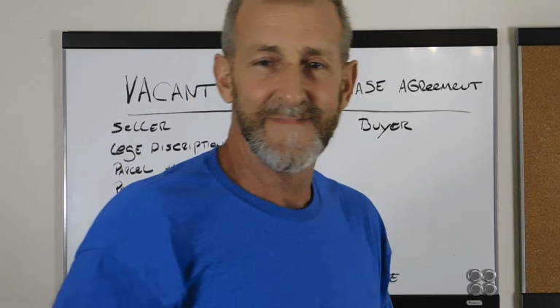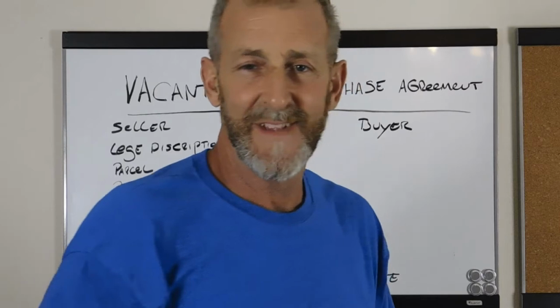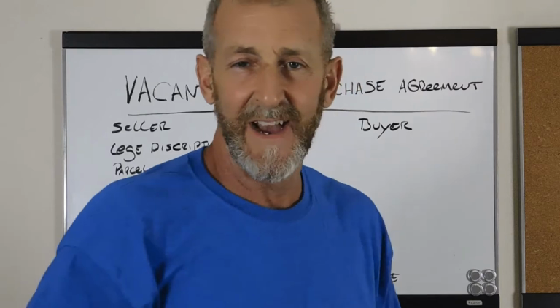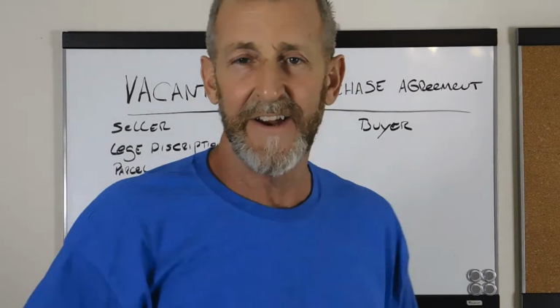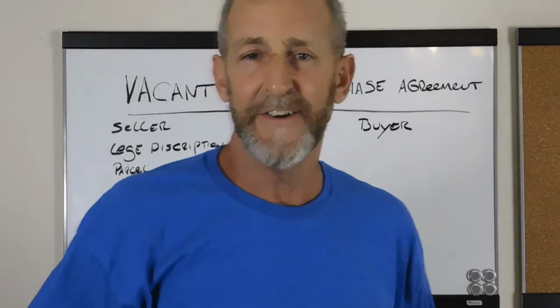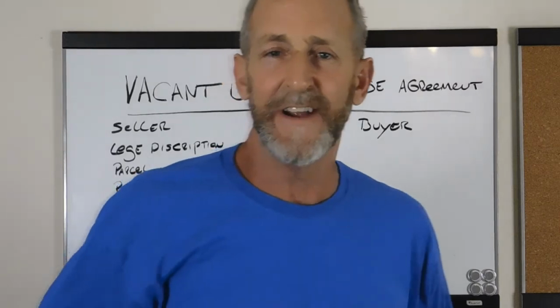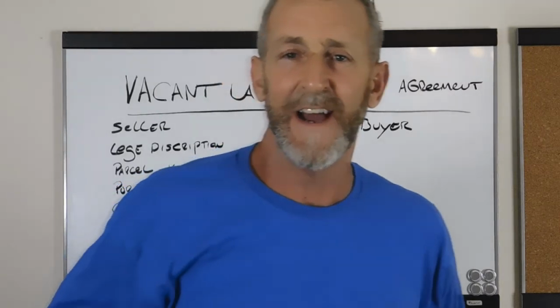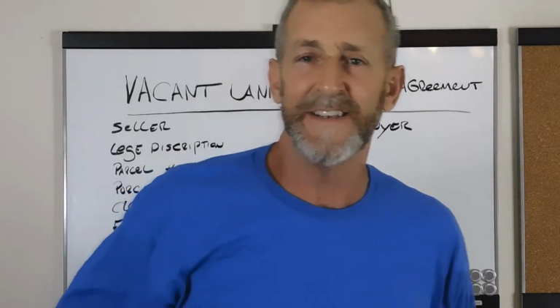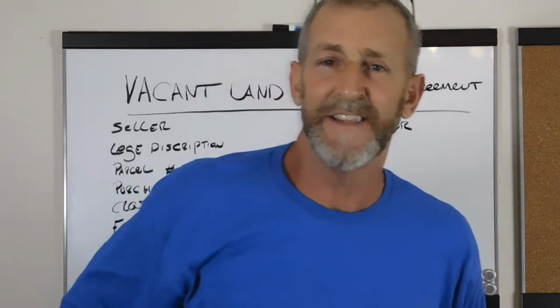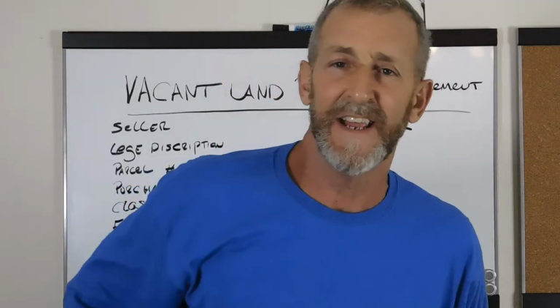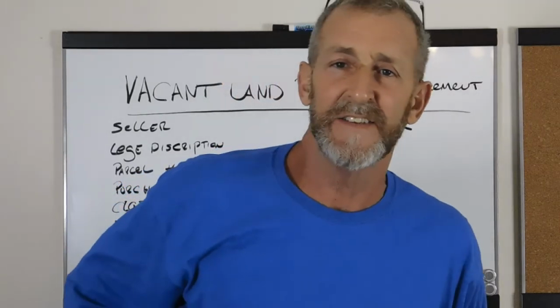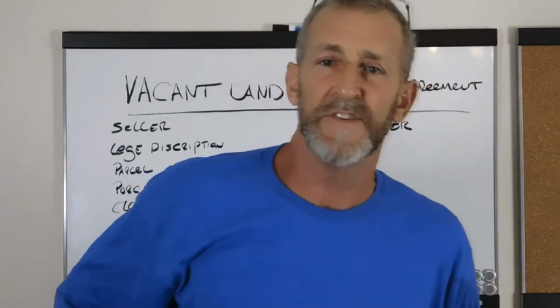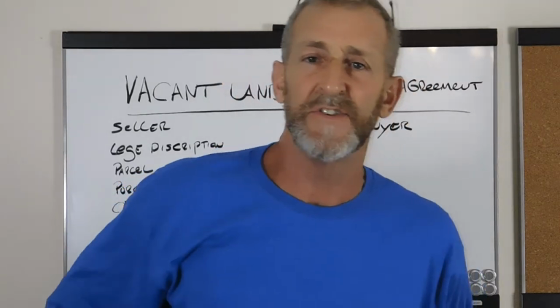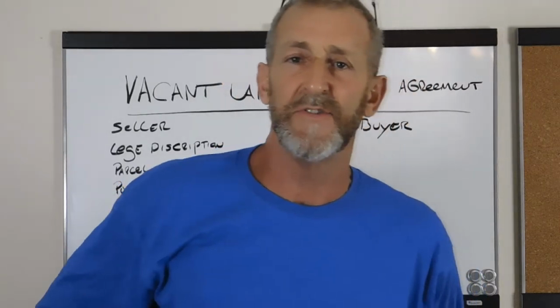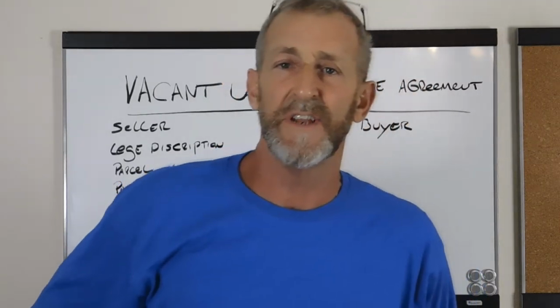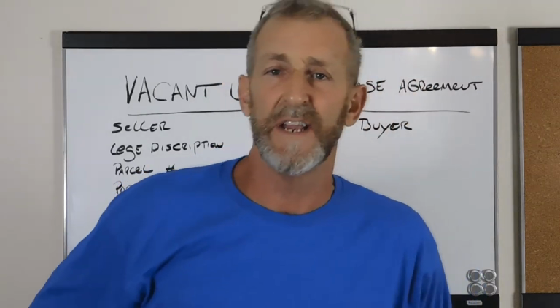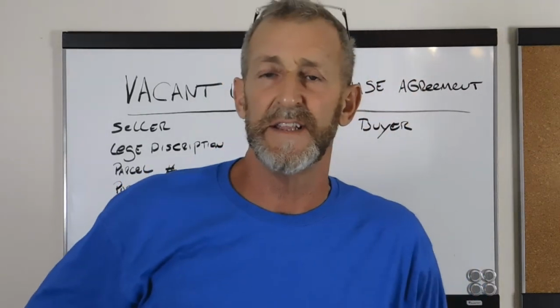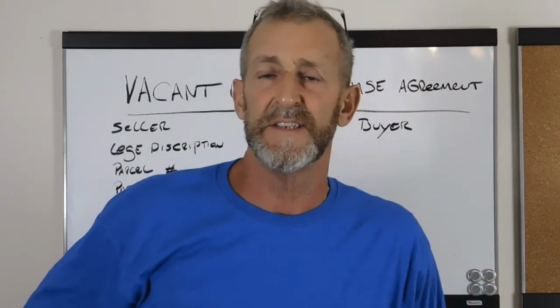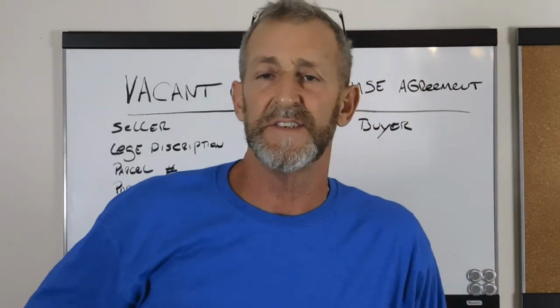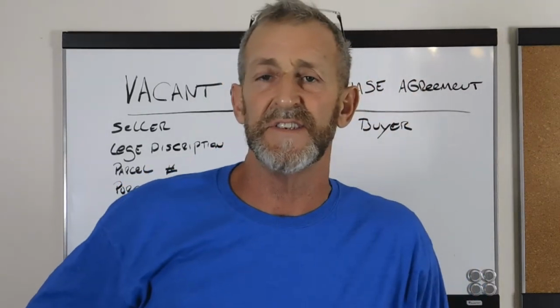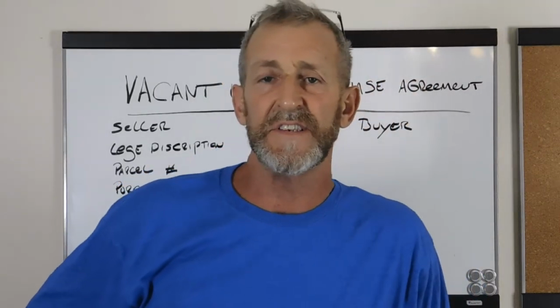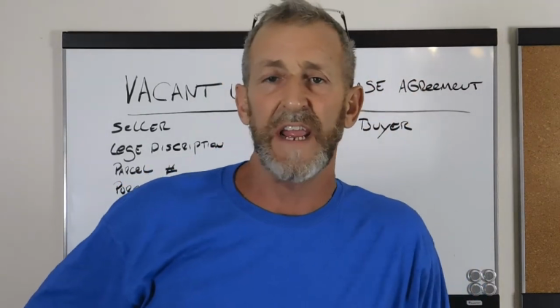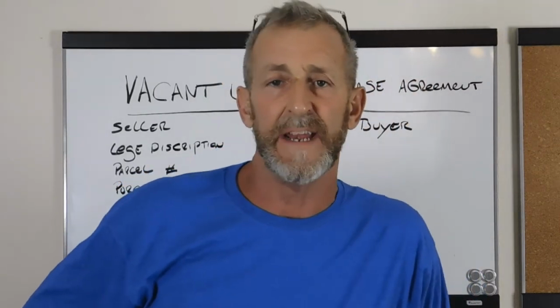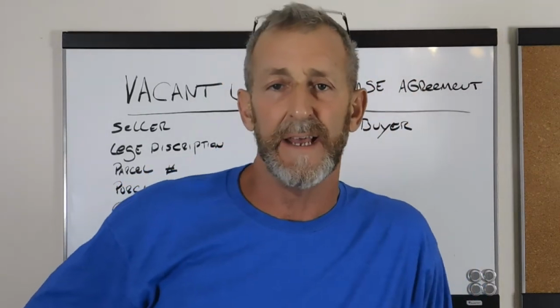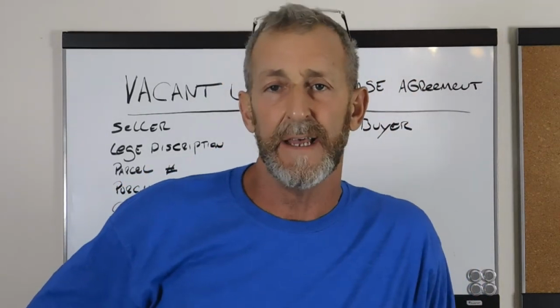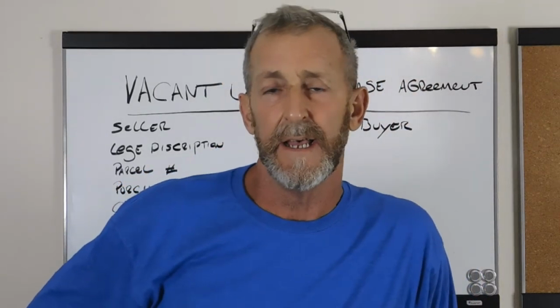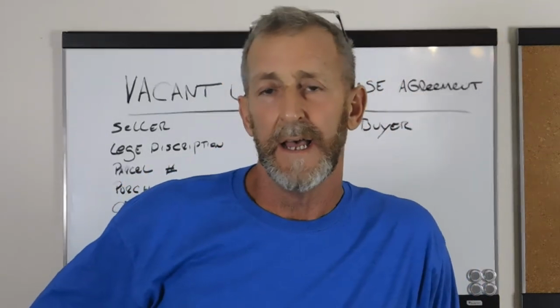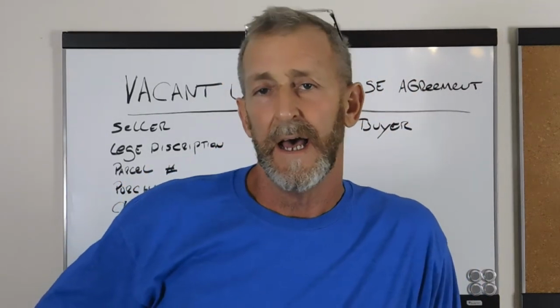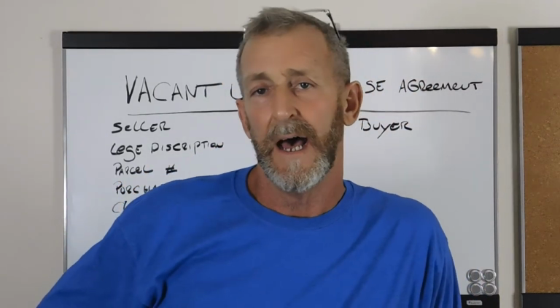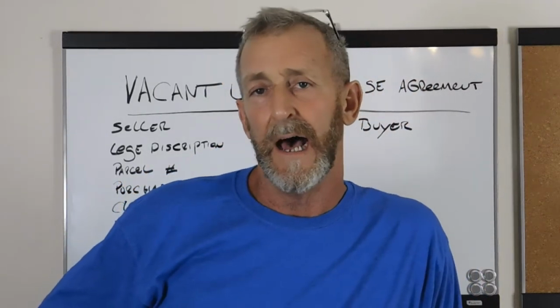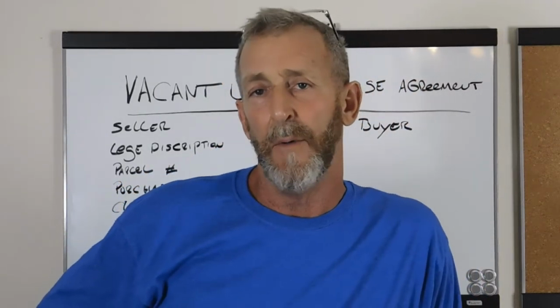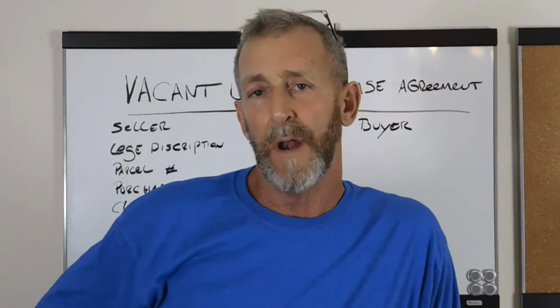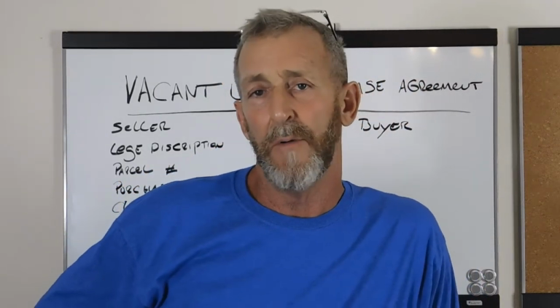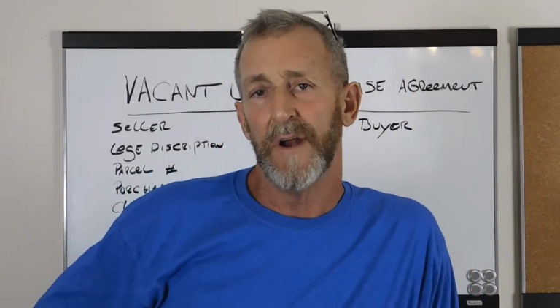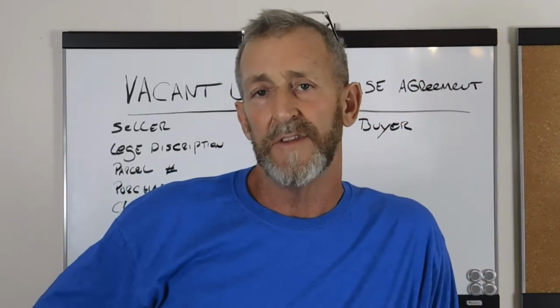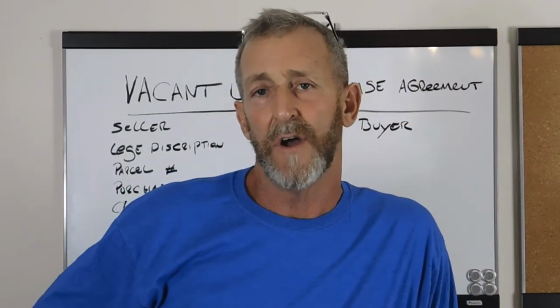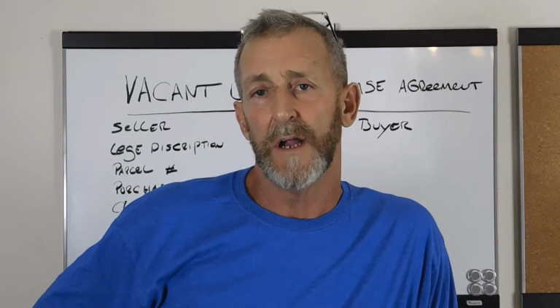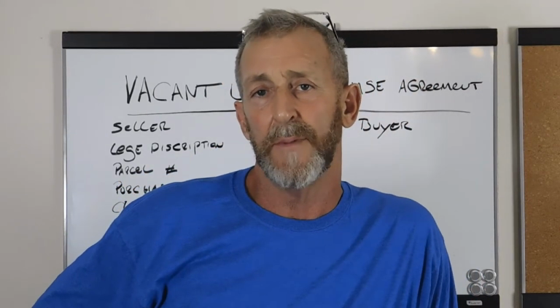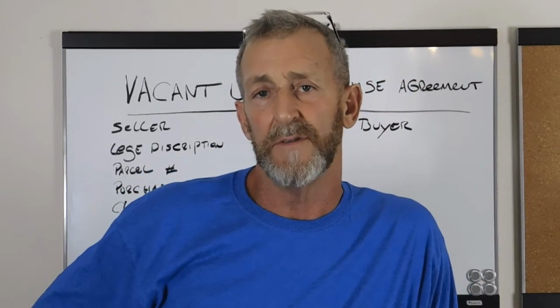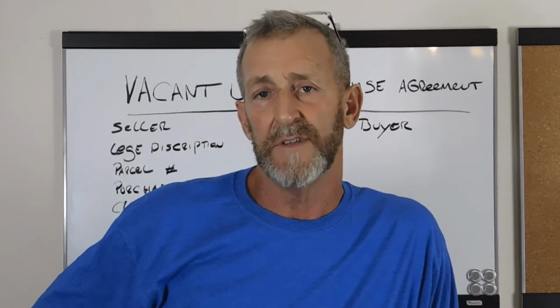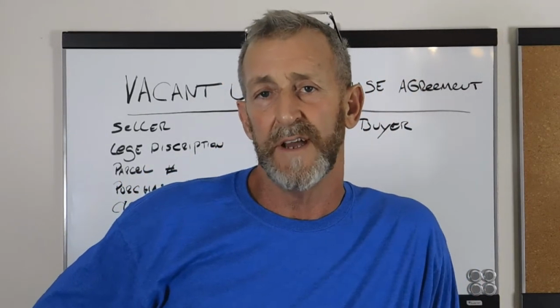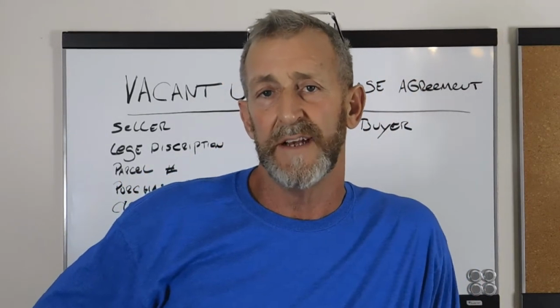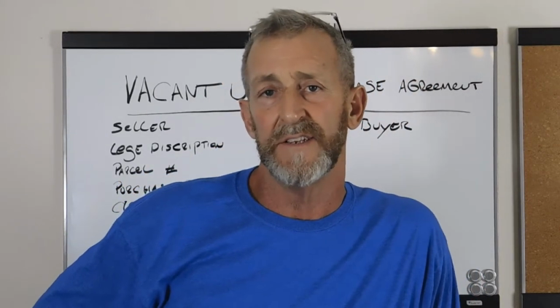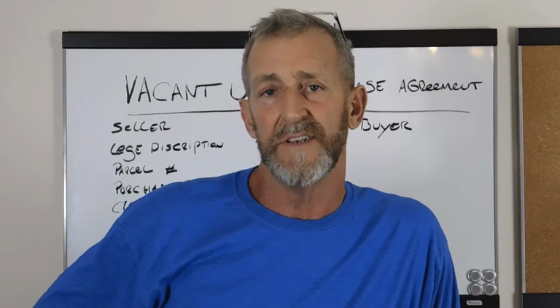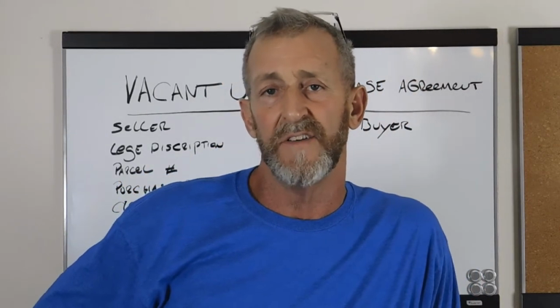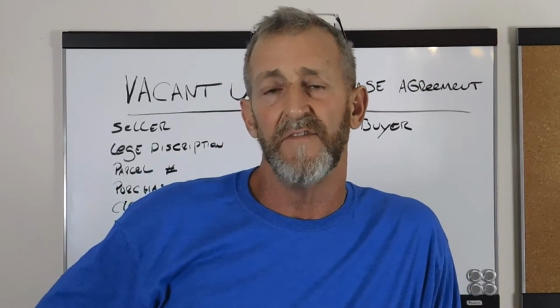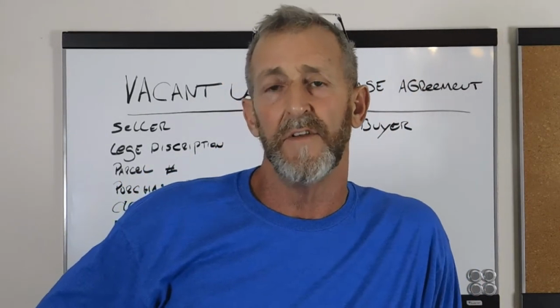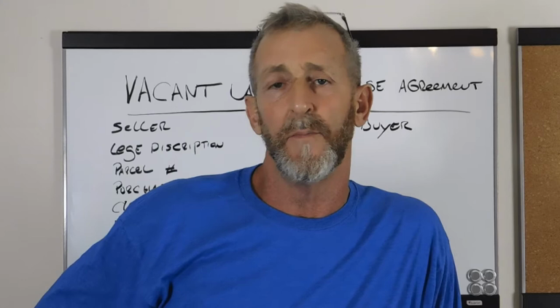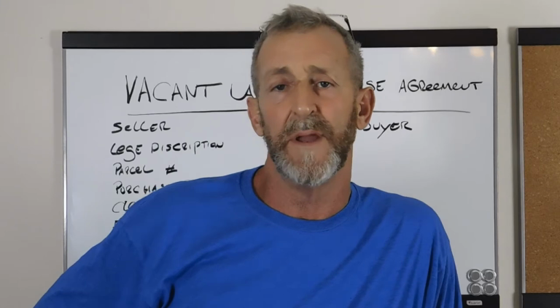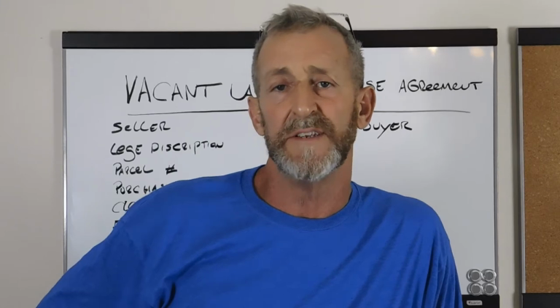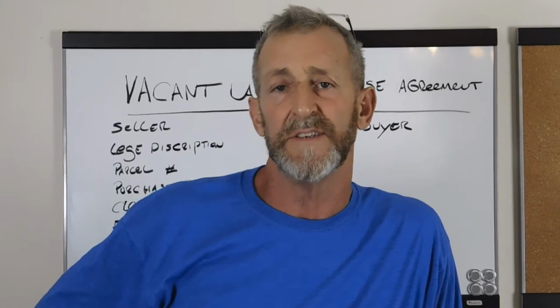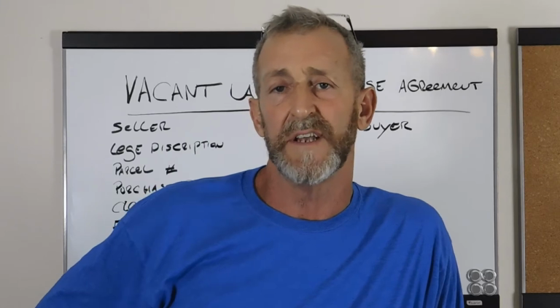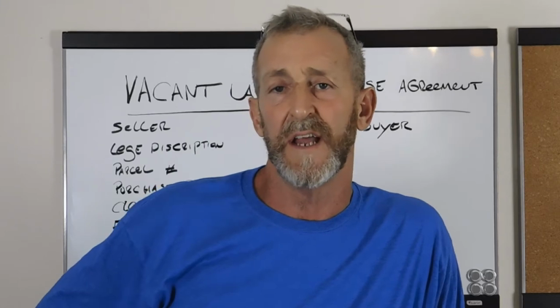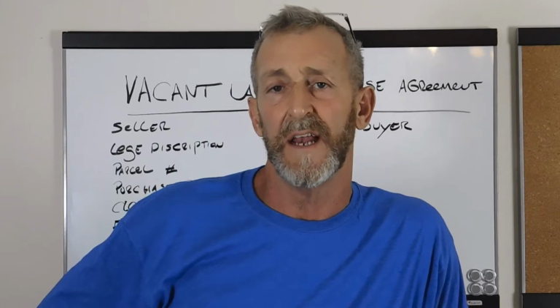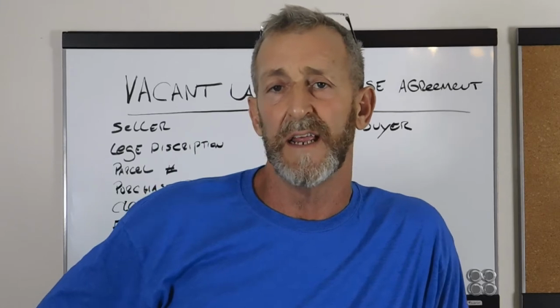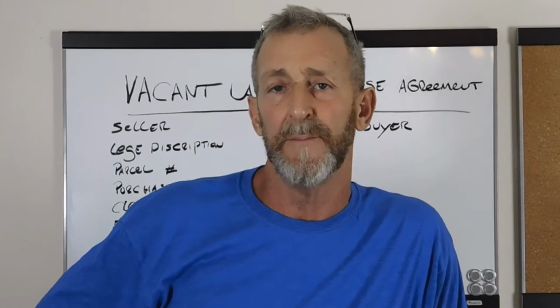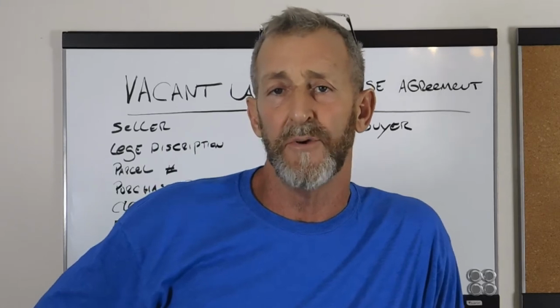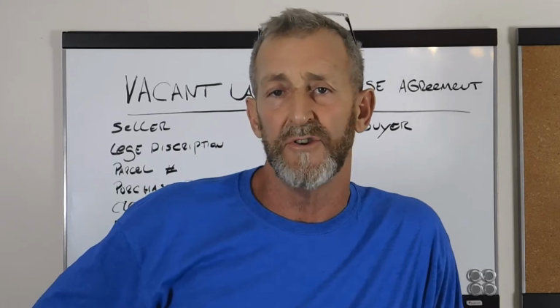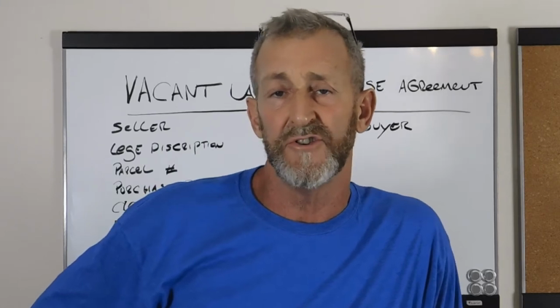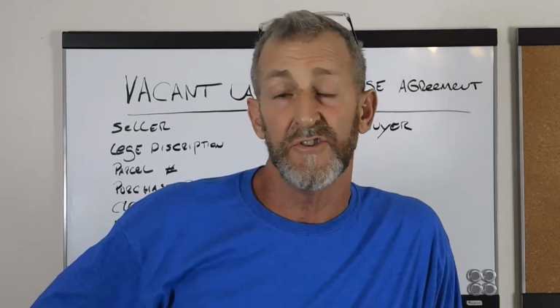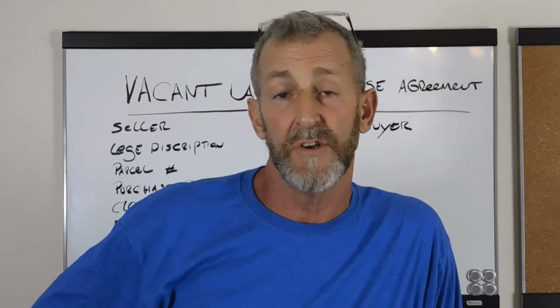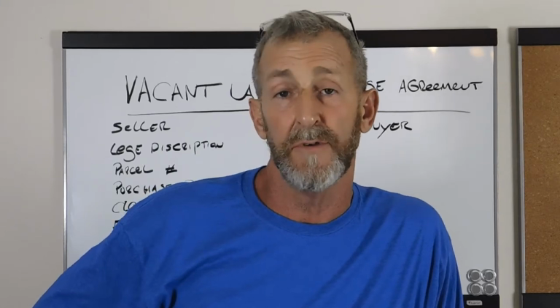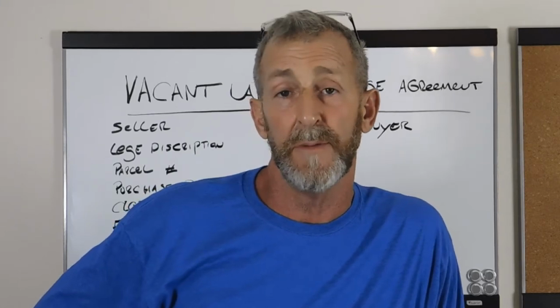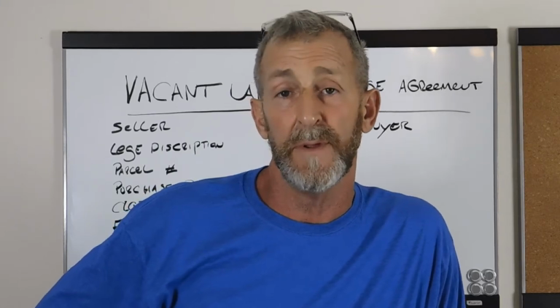How are you doing guys? Thanks for tuning in. This is Dana. What I want to talk about tonight is your basic land purchase agreement.